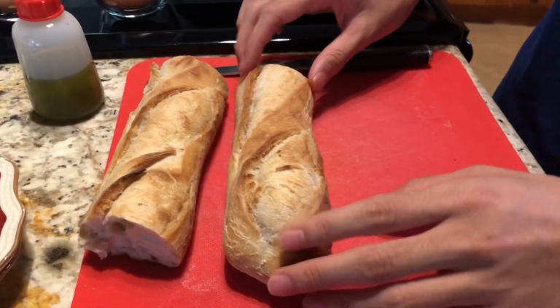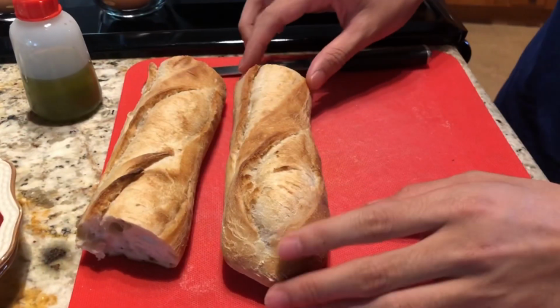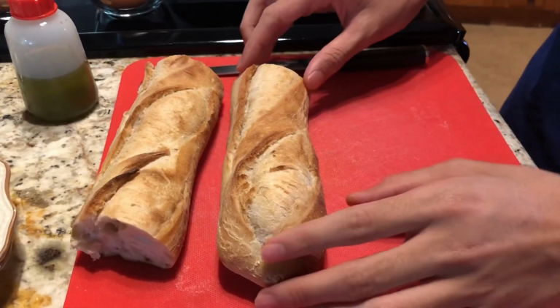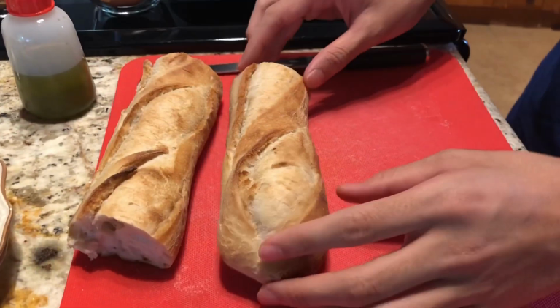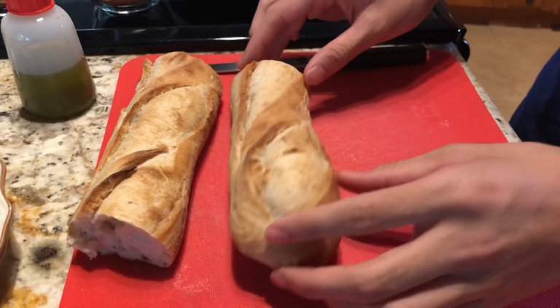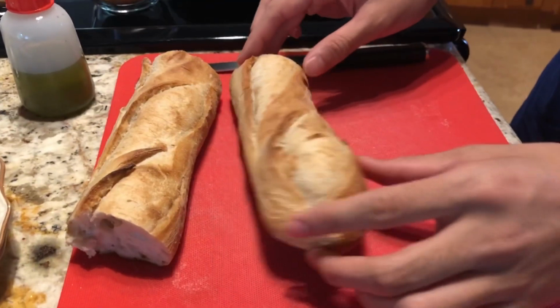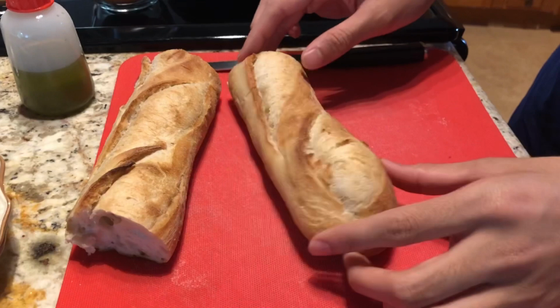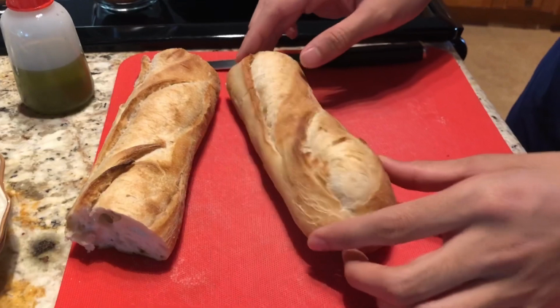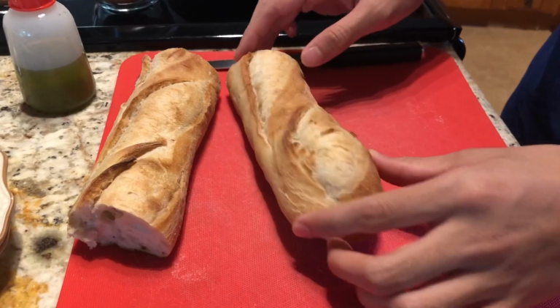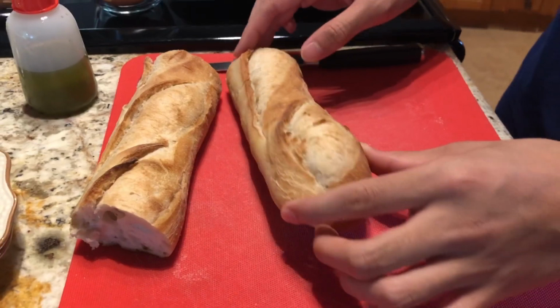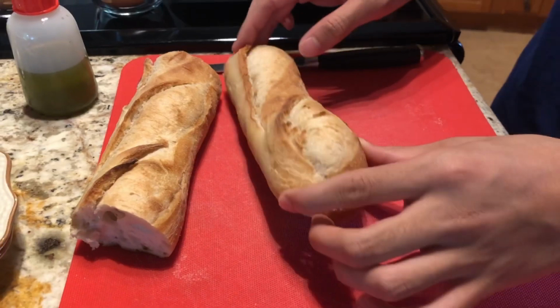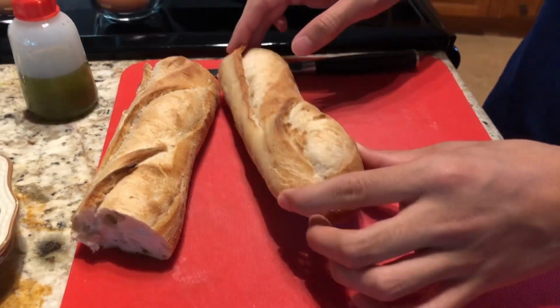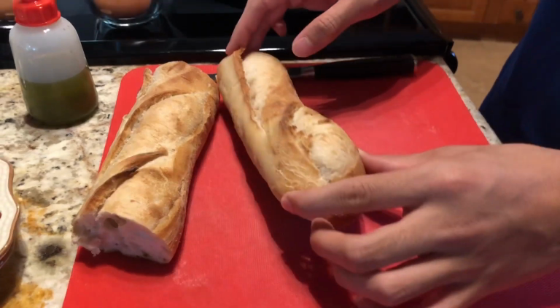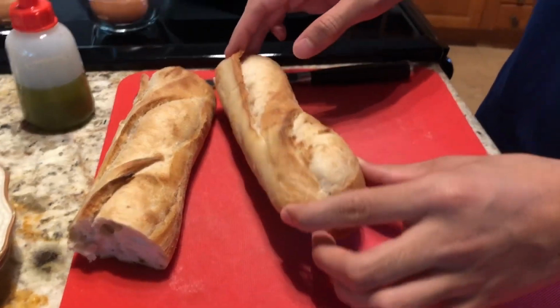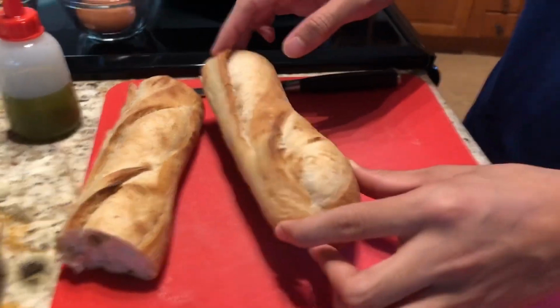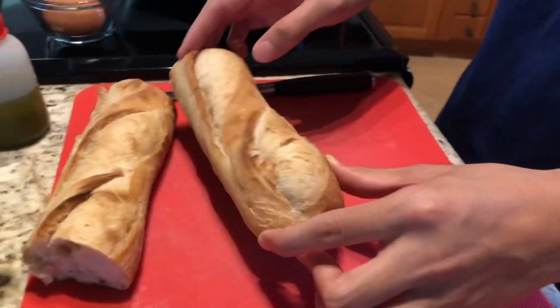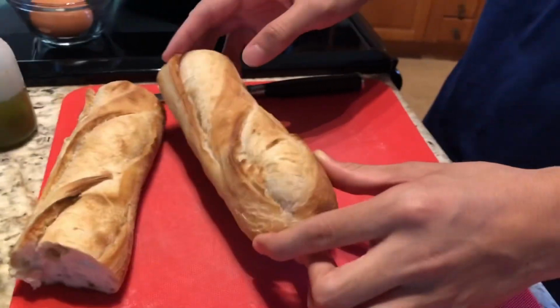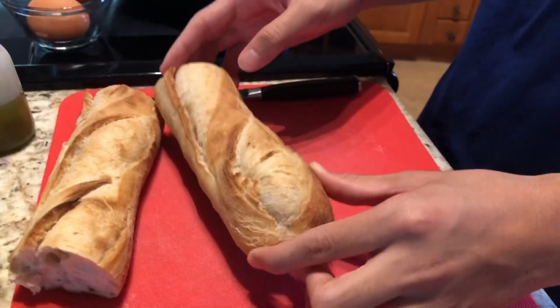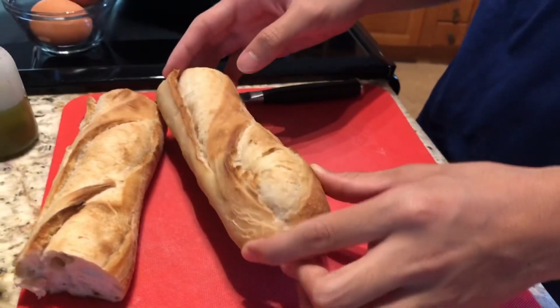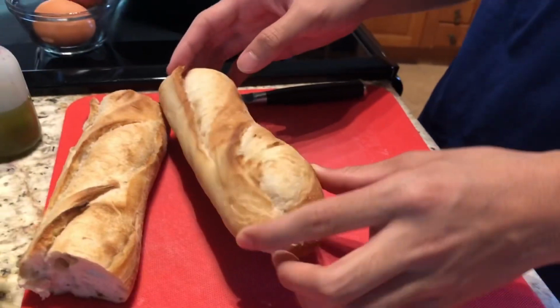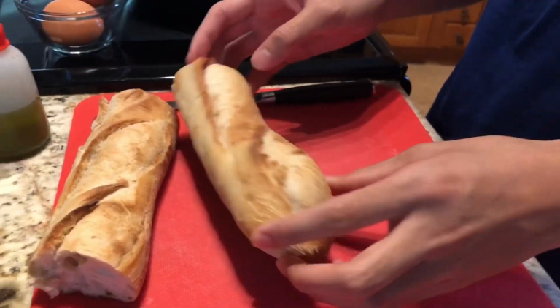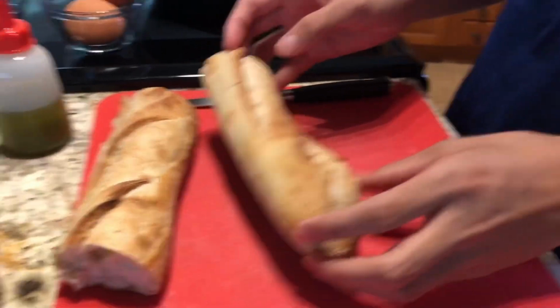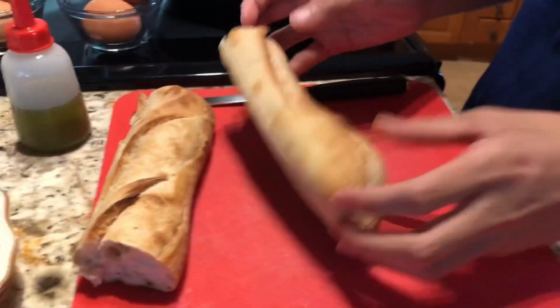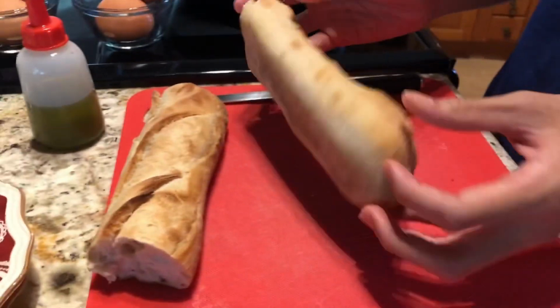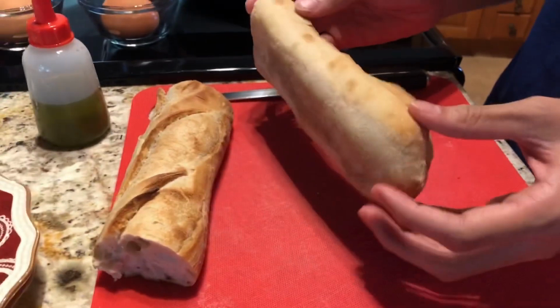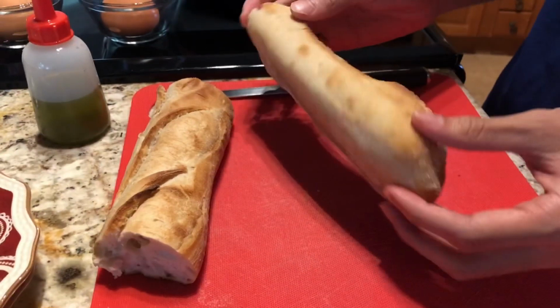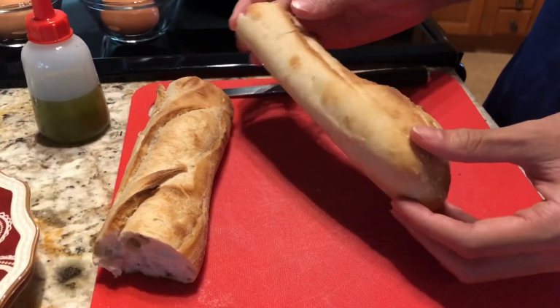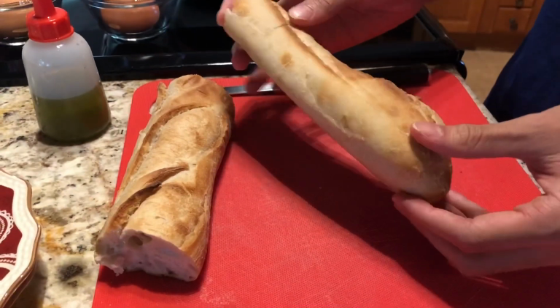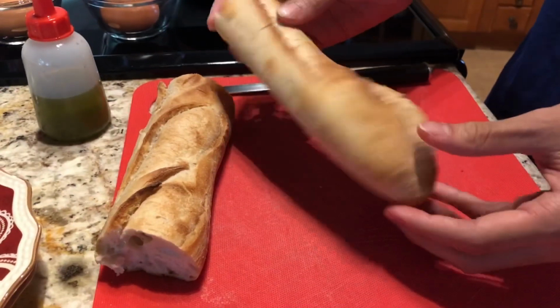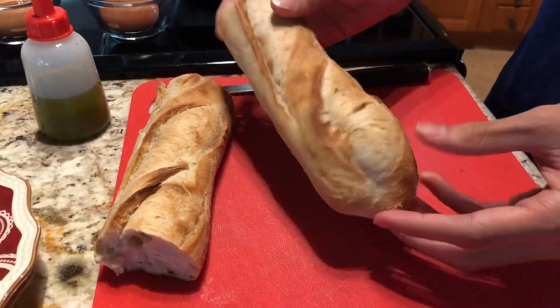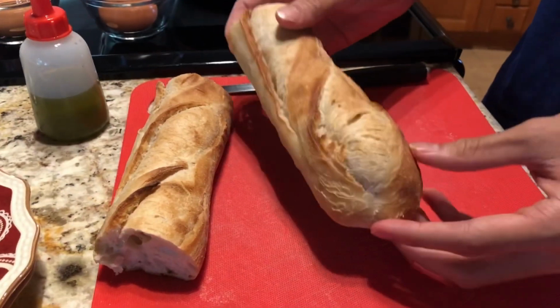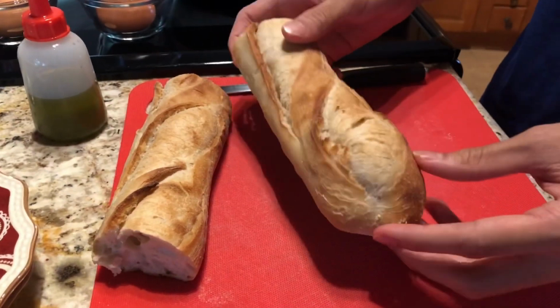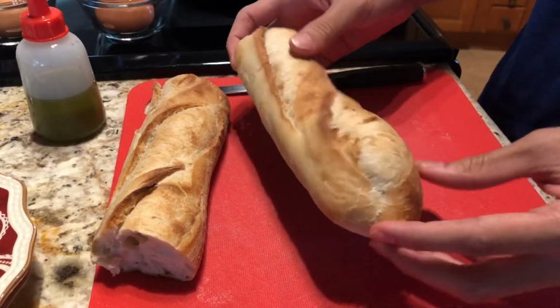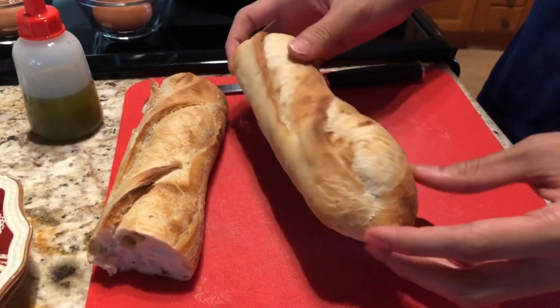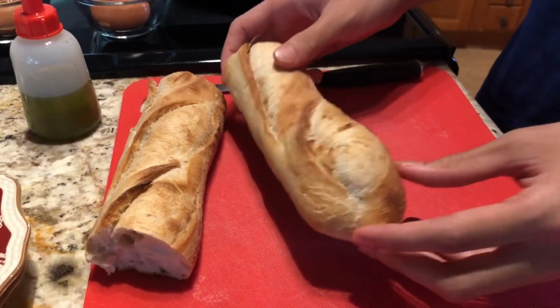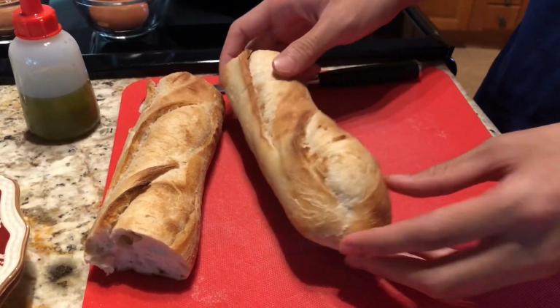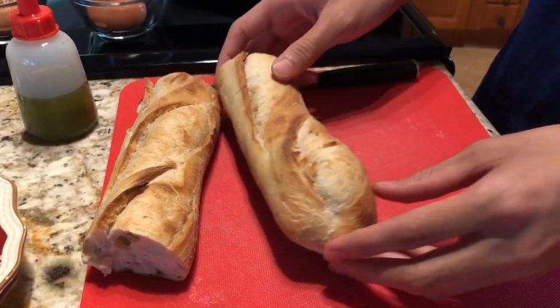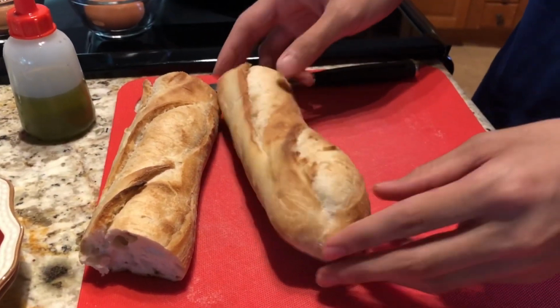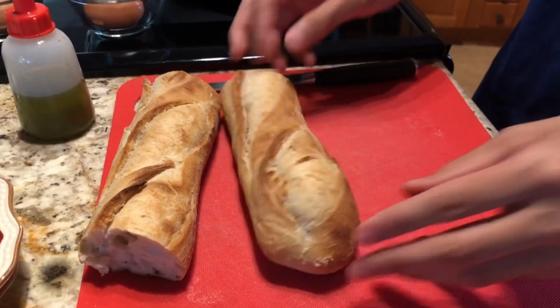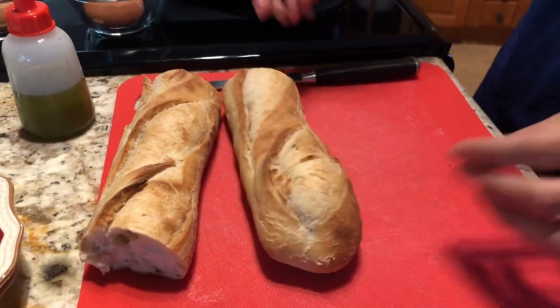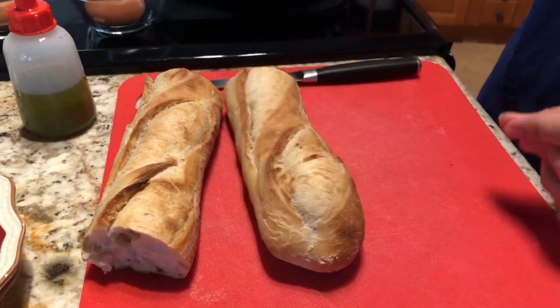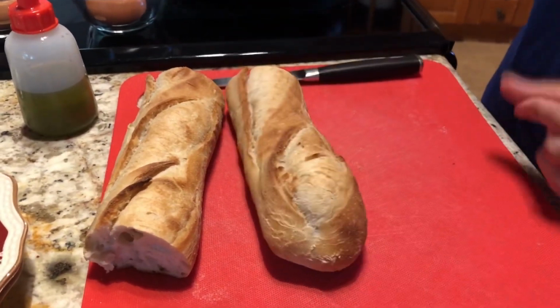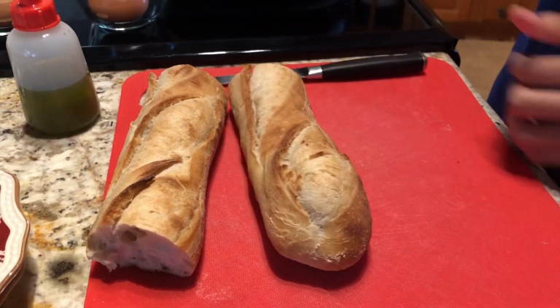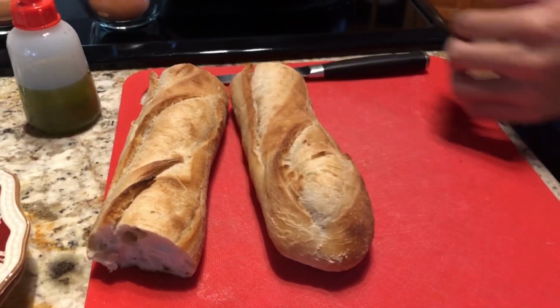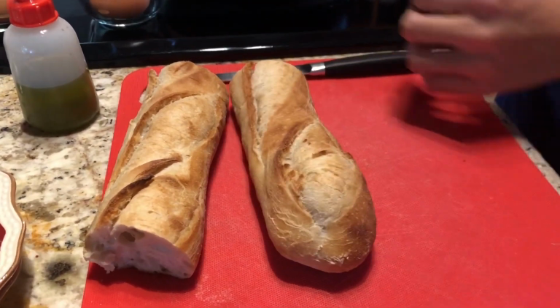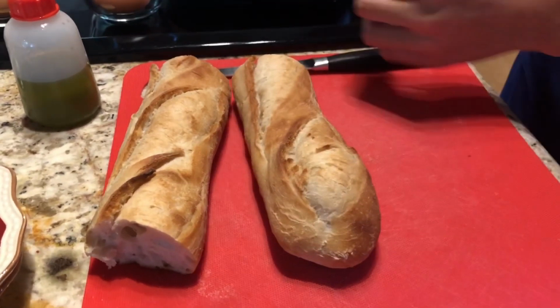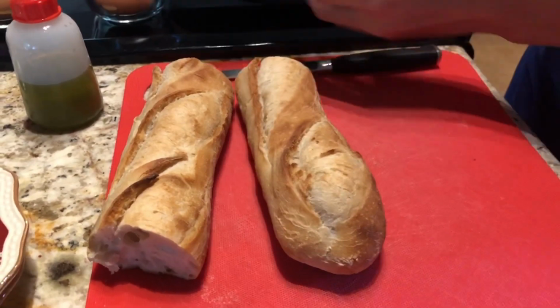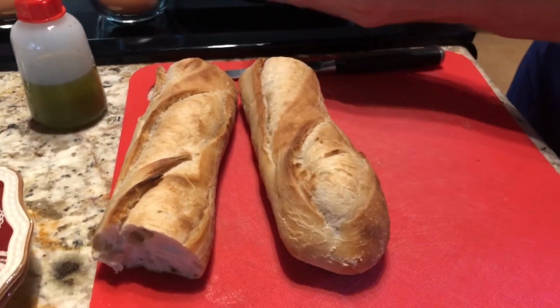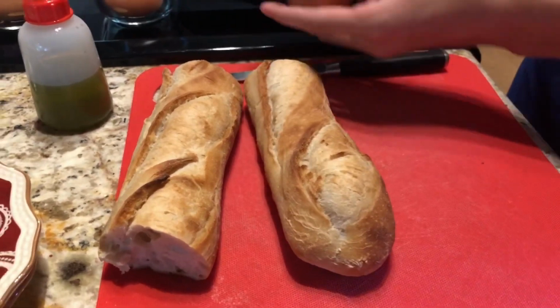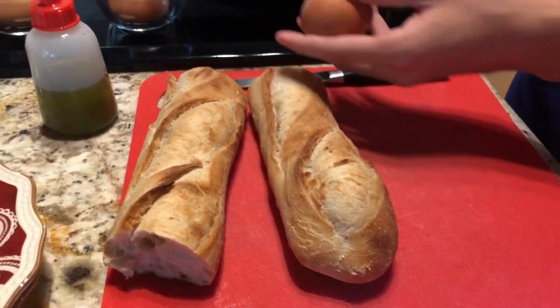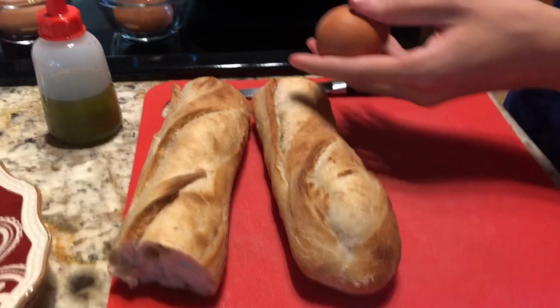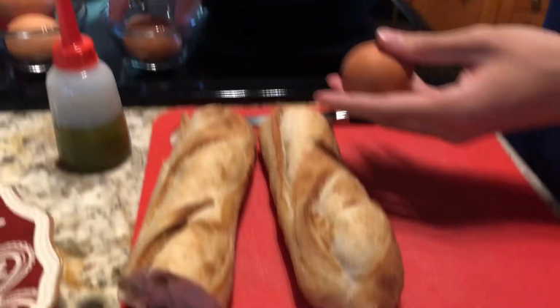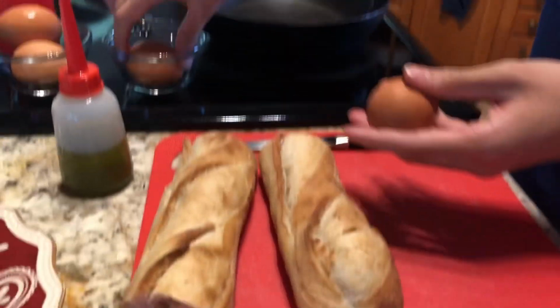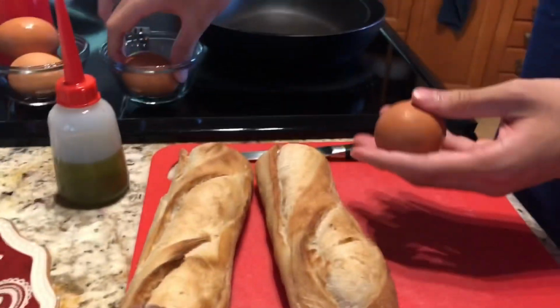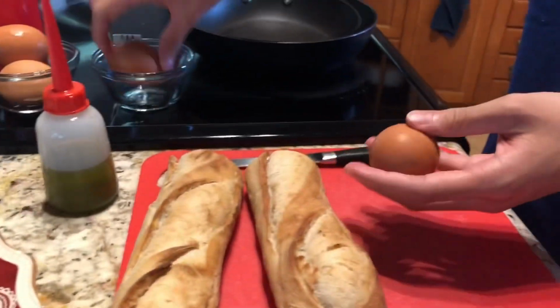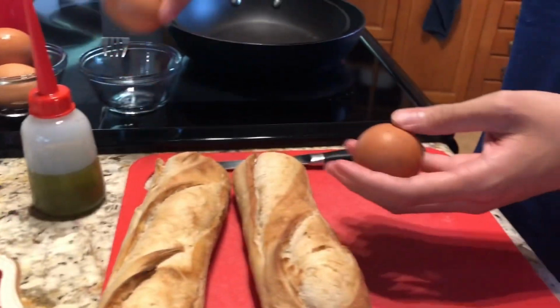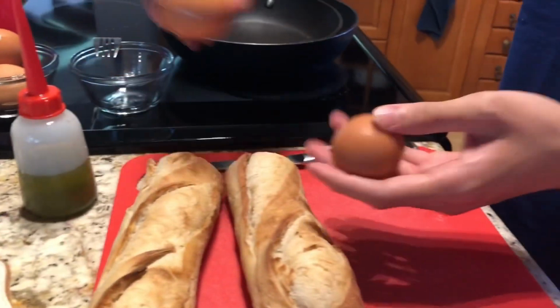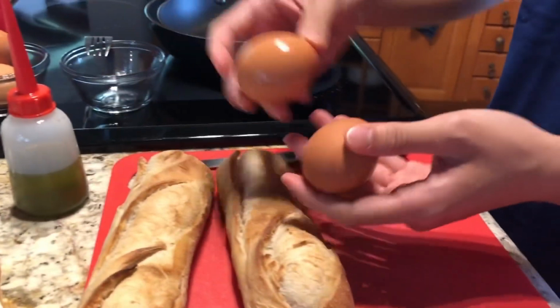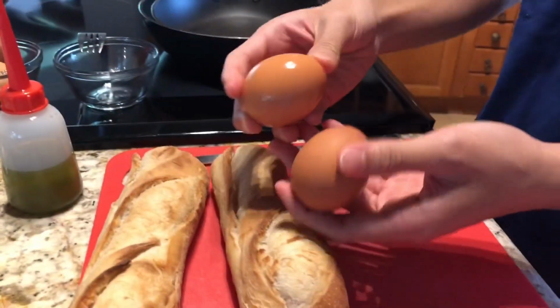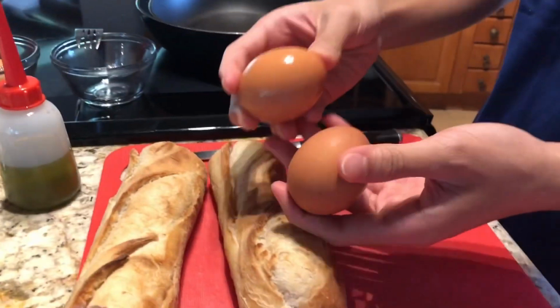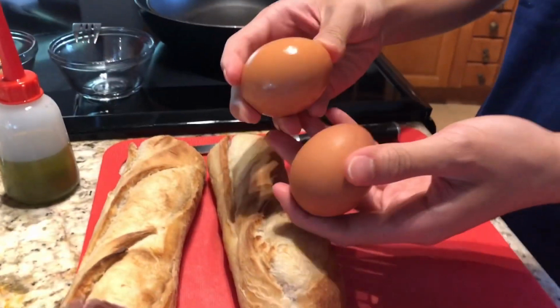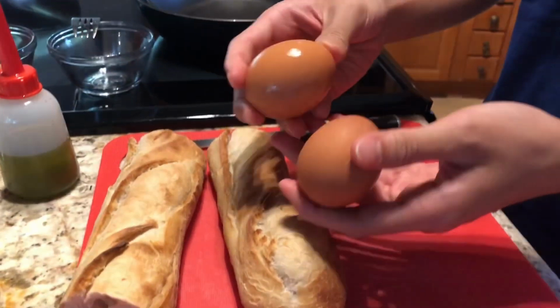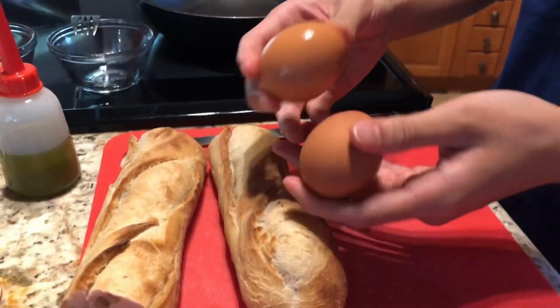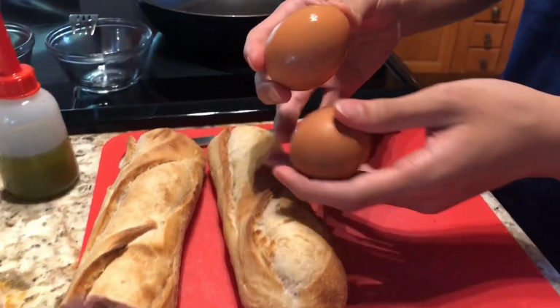First, get all your ingredients. You can get any type of bread, but in this video we'll be using some French bread. For your eggs, we're gonna do two eggs.